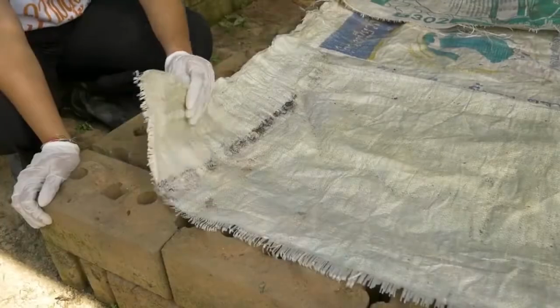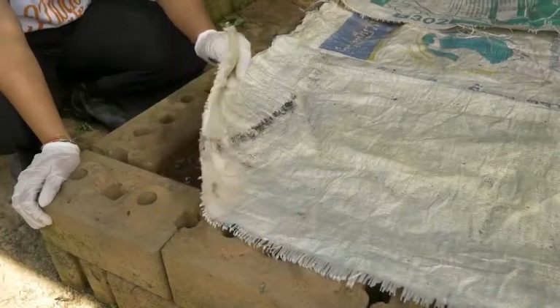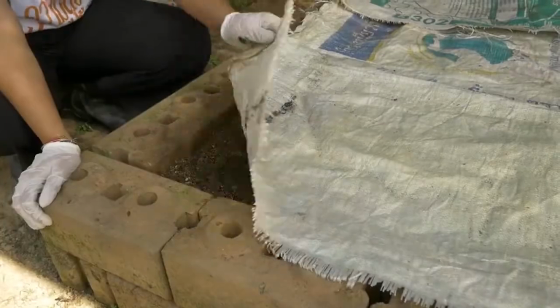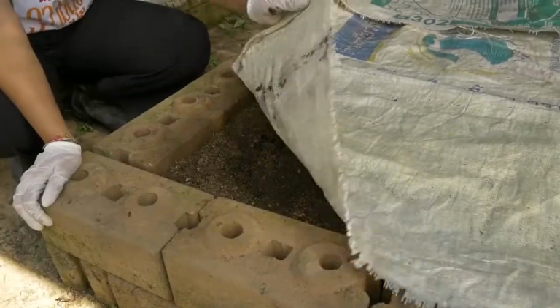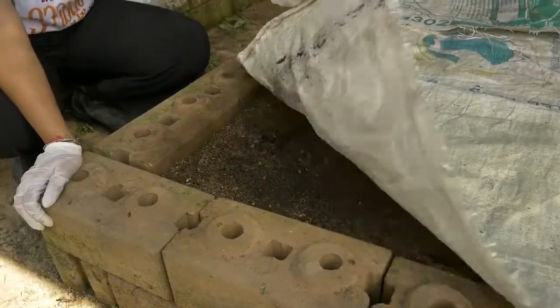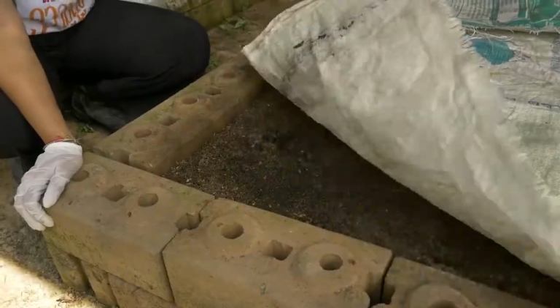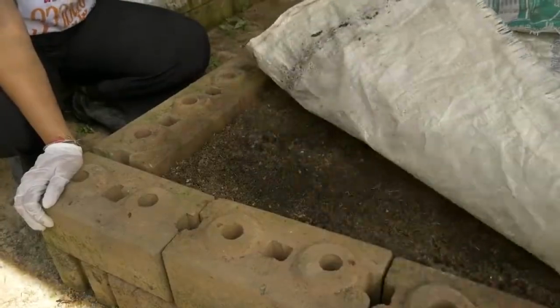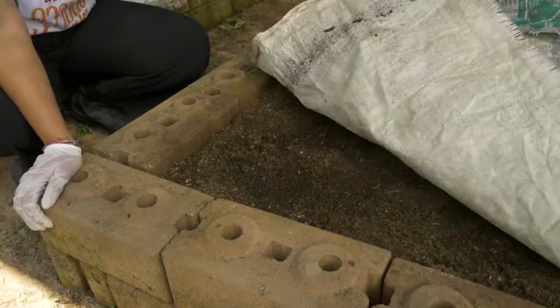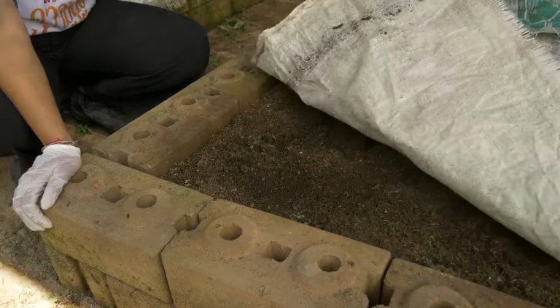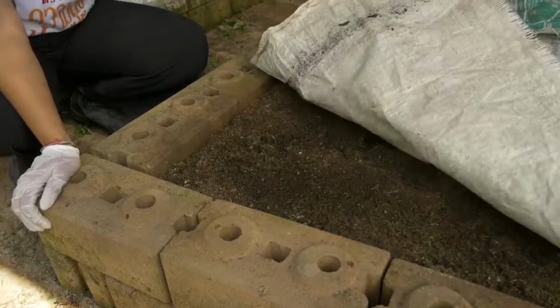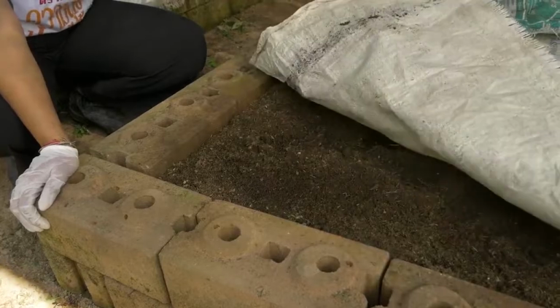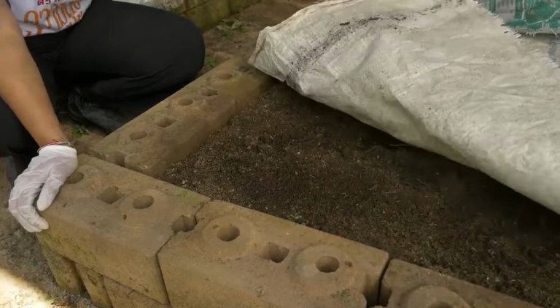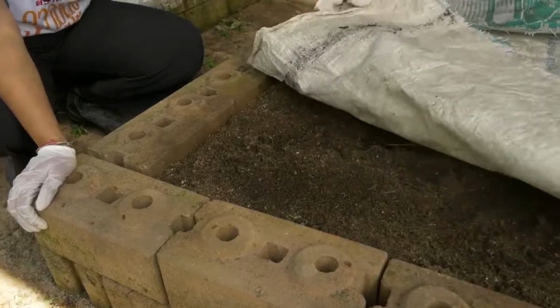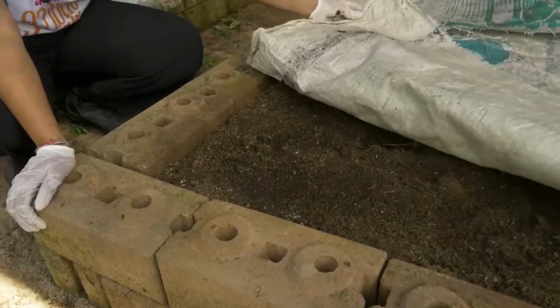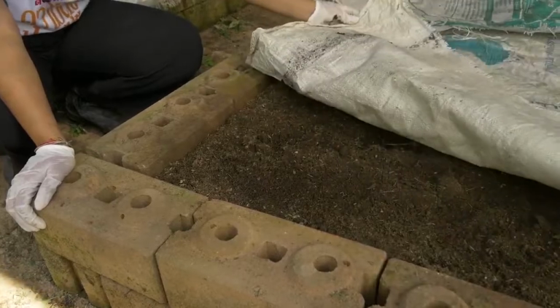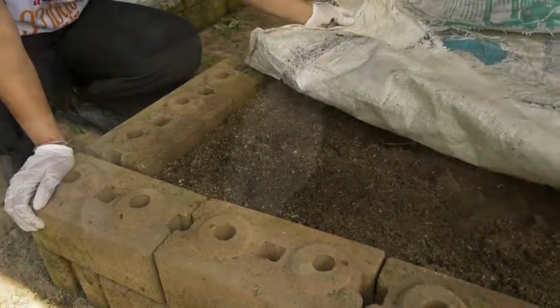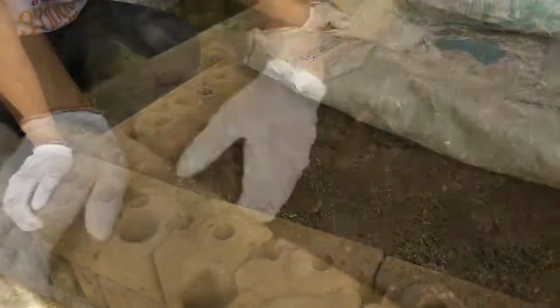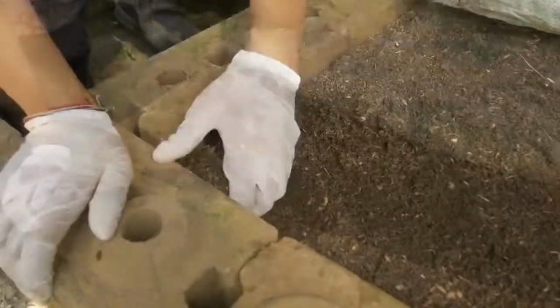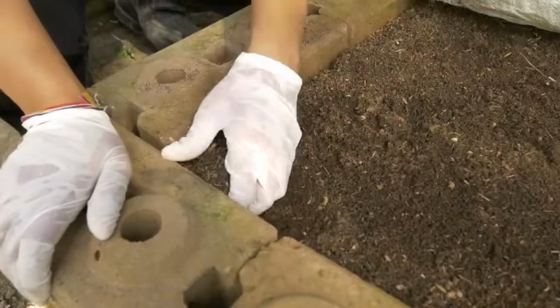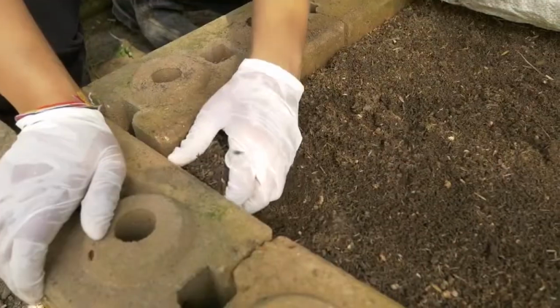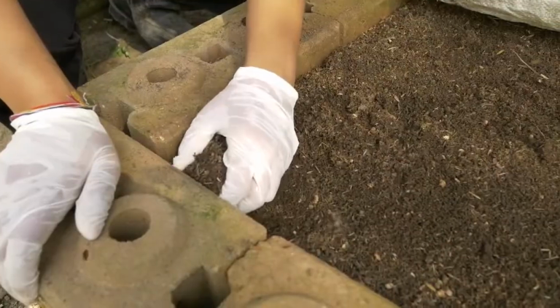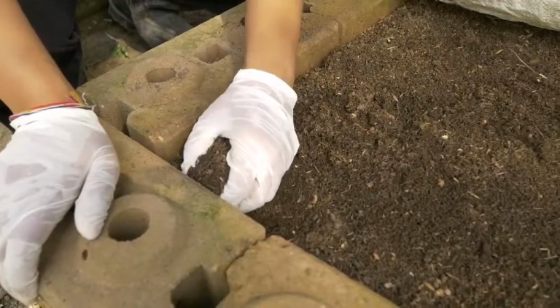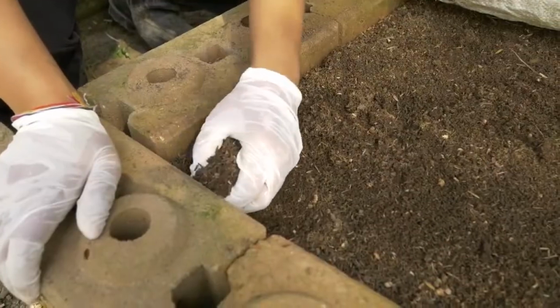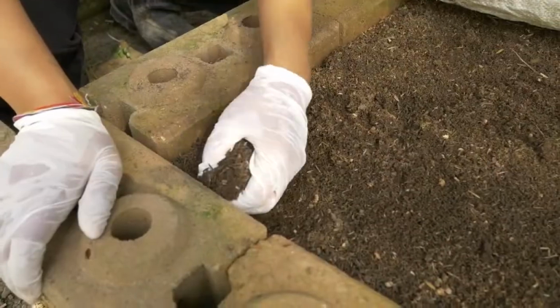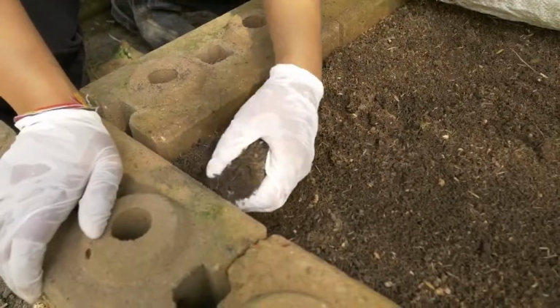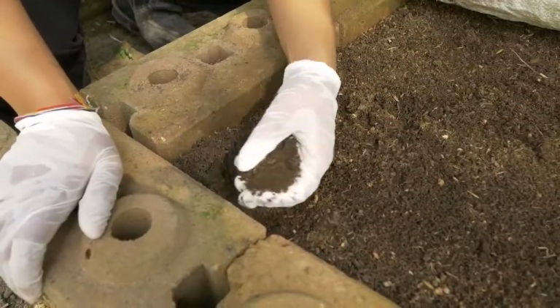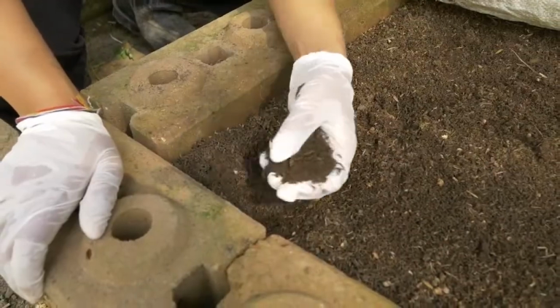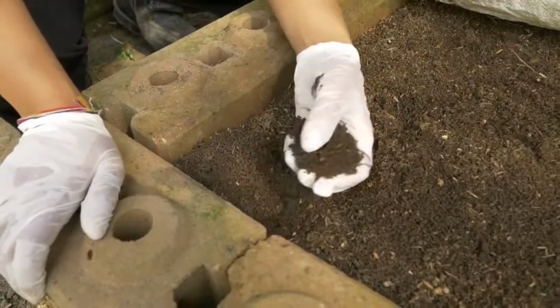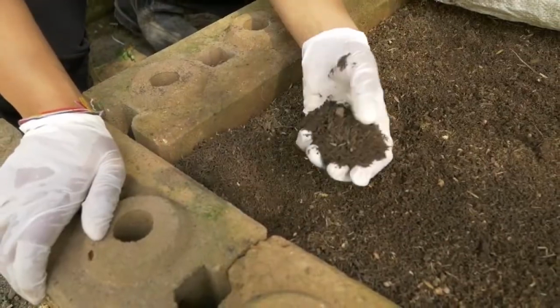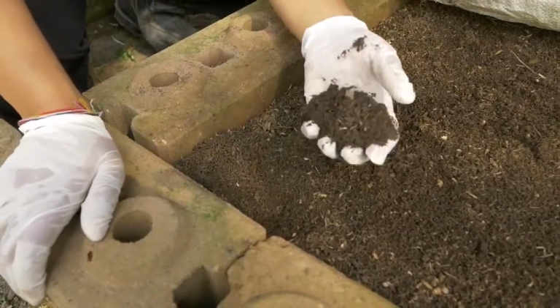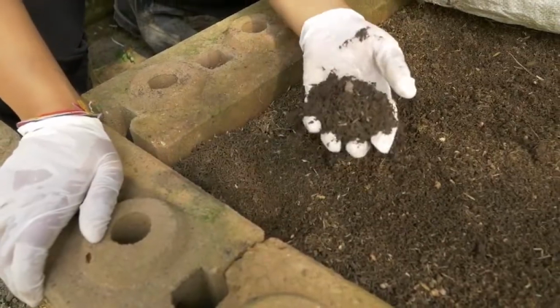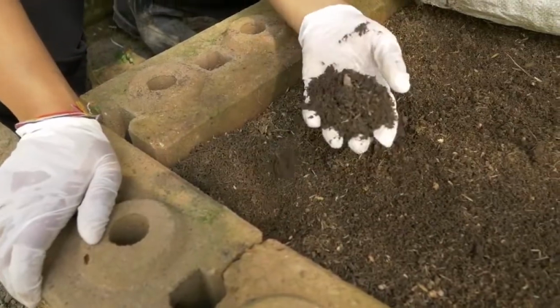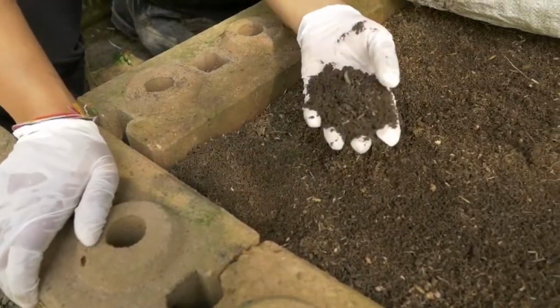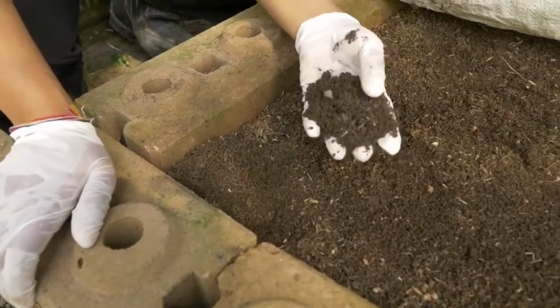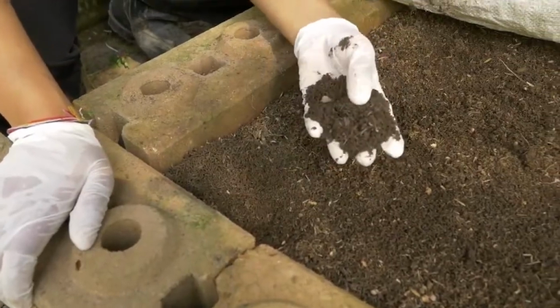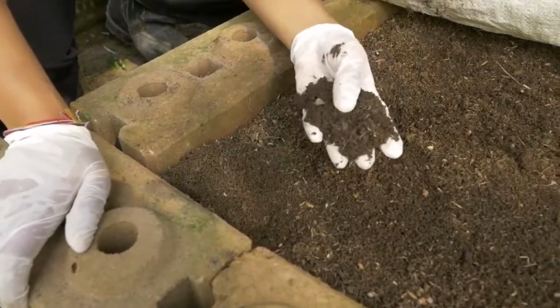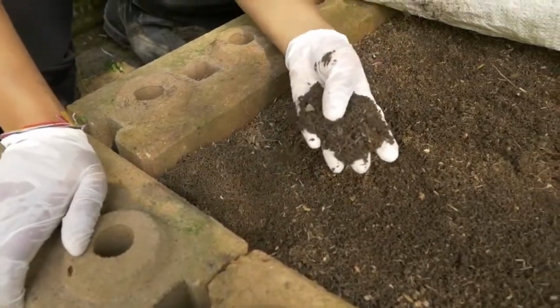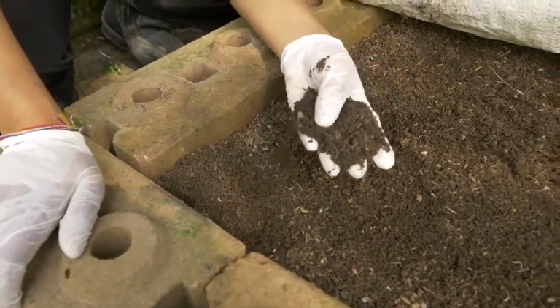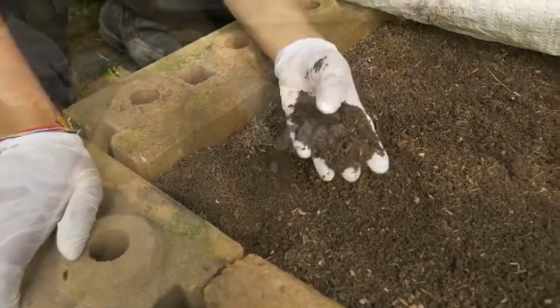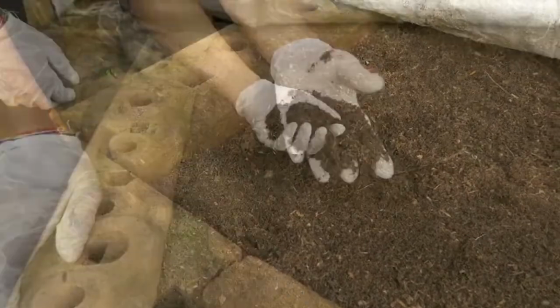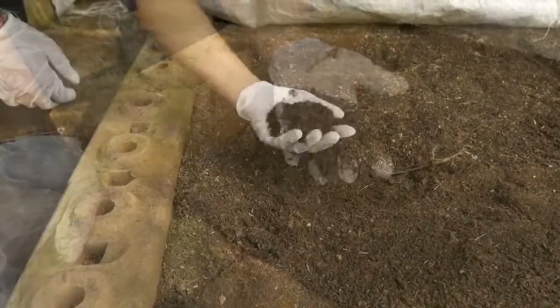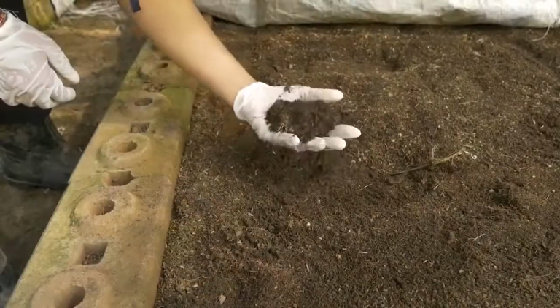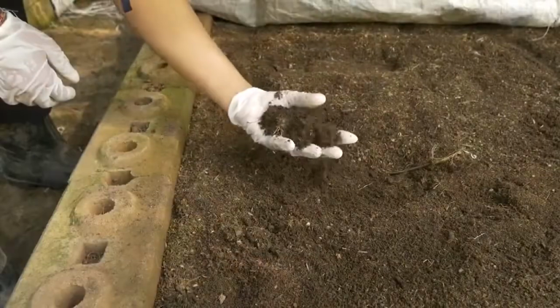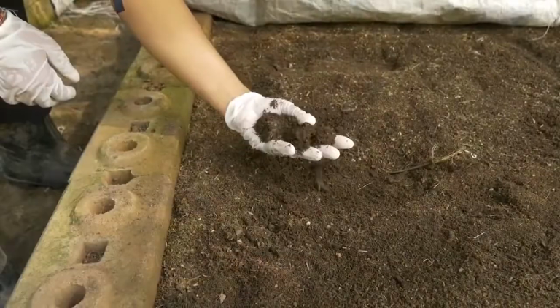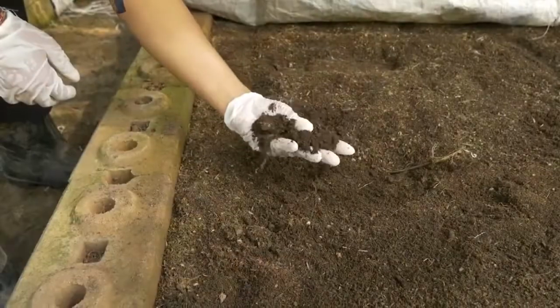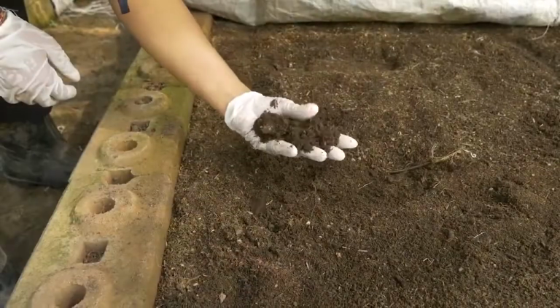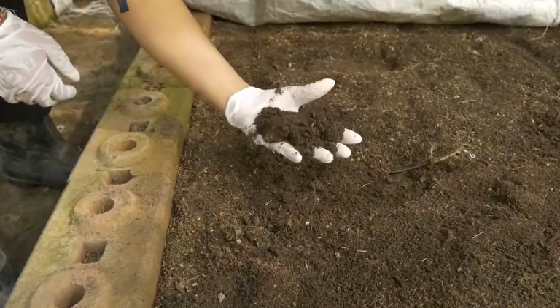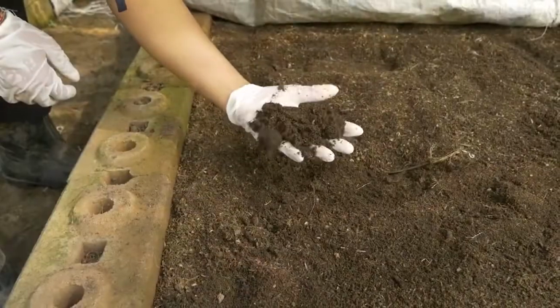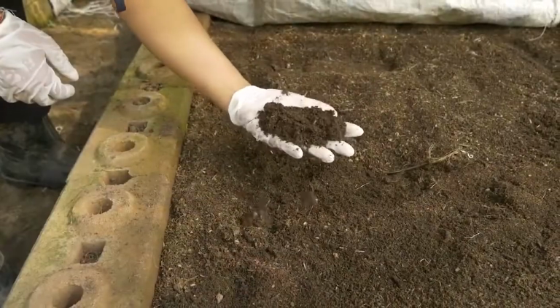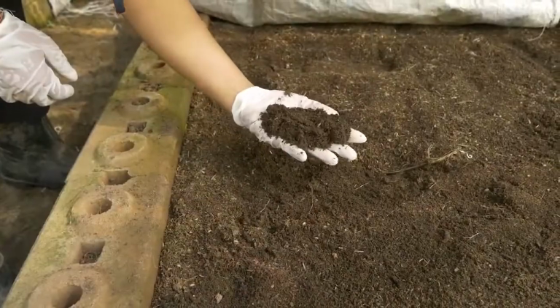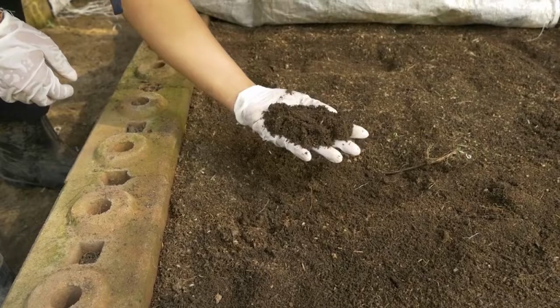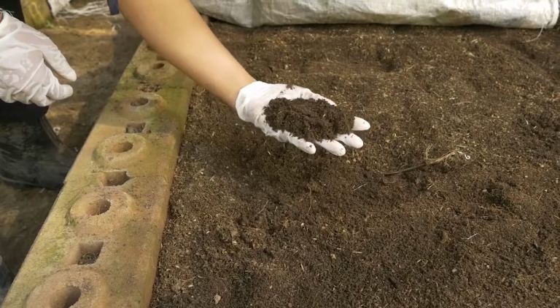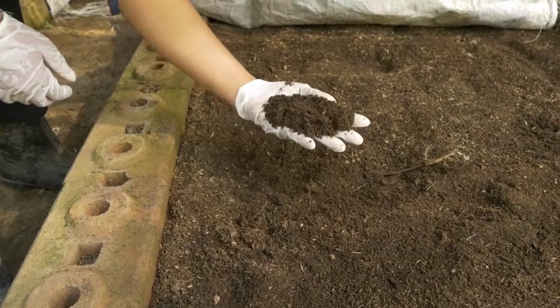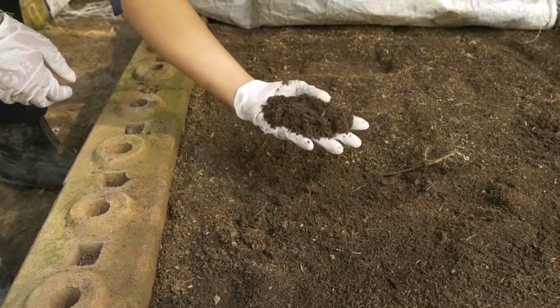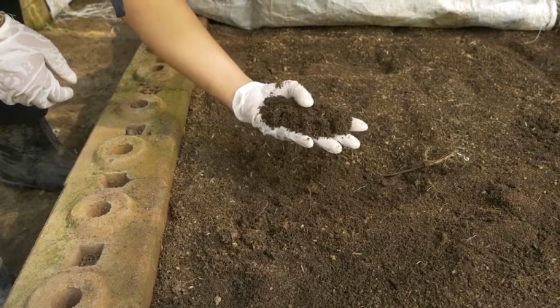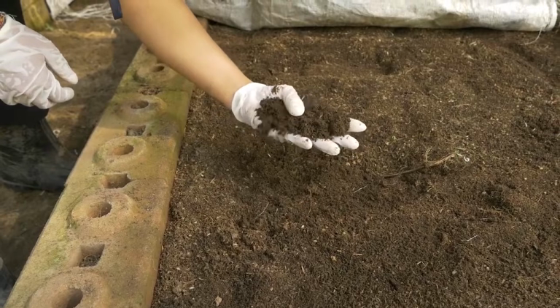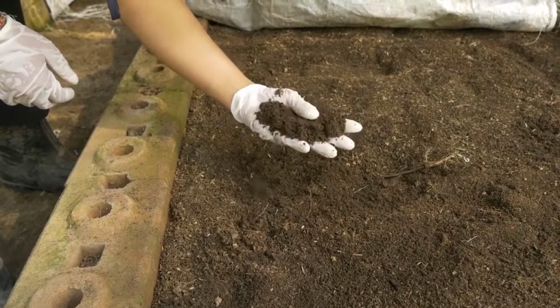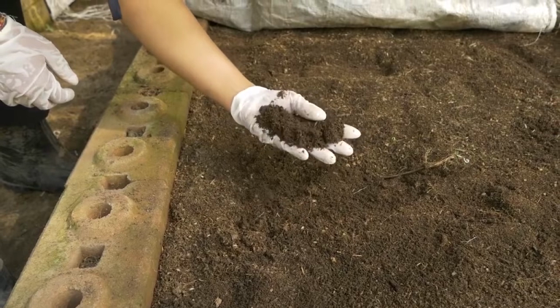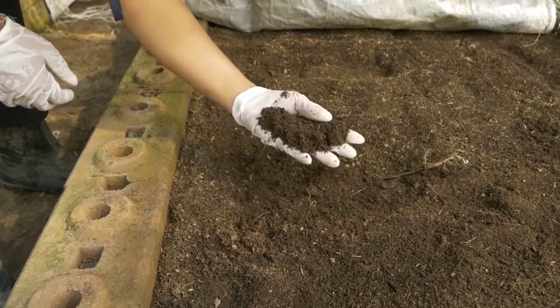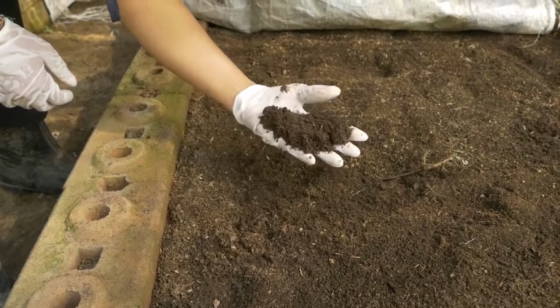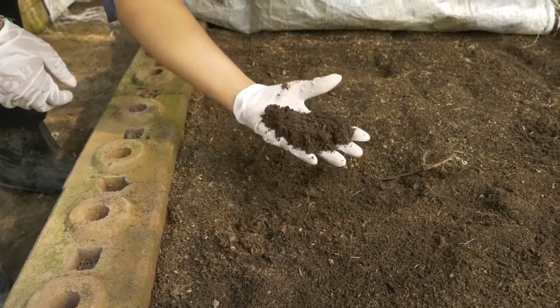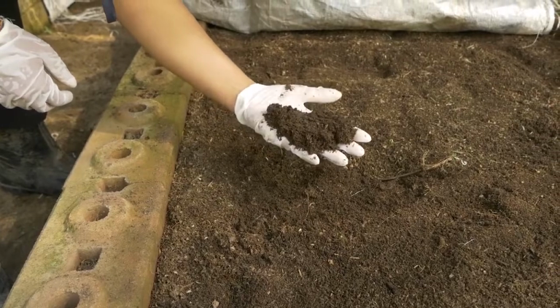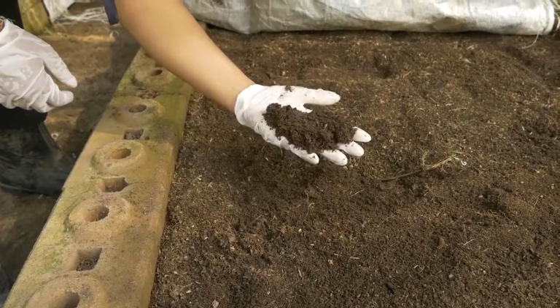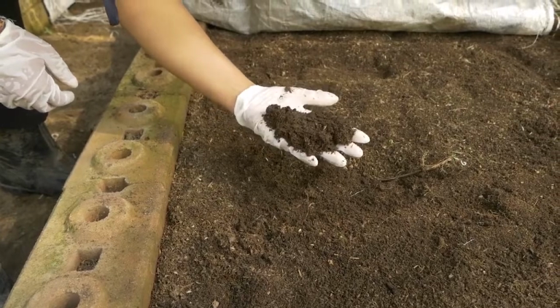Check the moisture regularly. Dry conditions will kill the earthworms, while waterlogged conditions will drive them away.